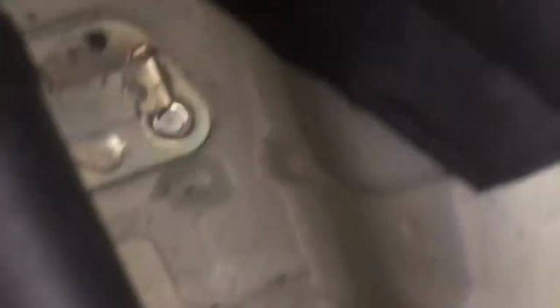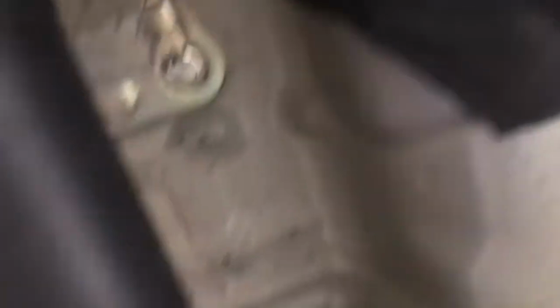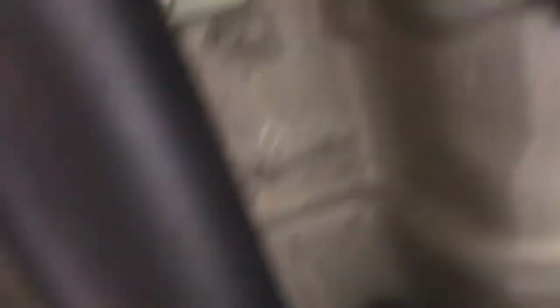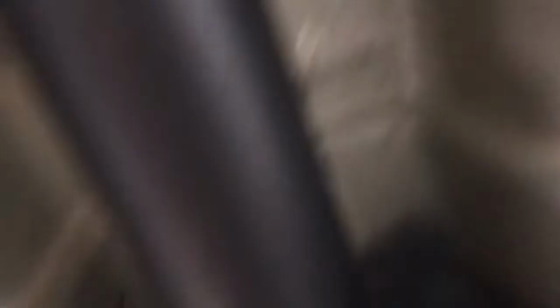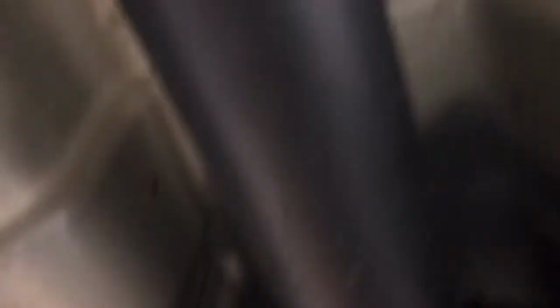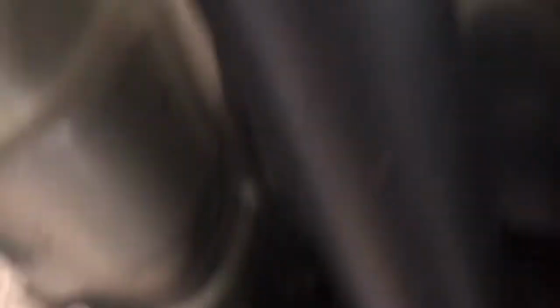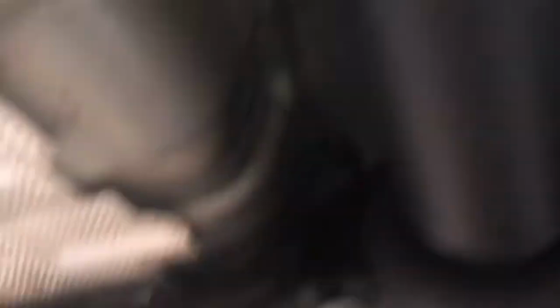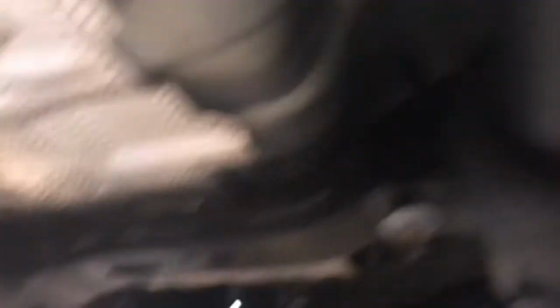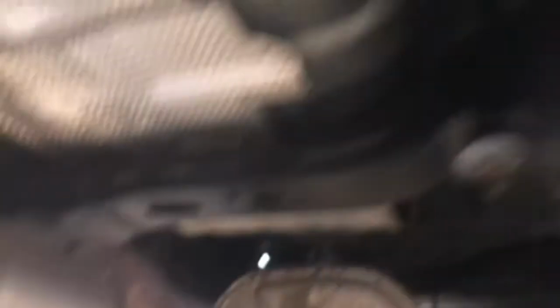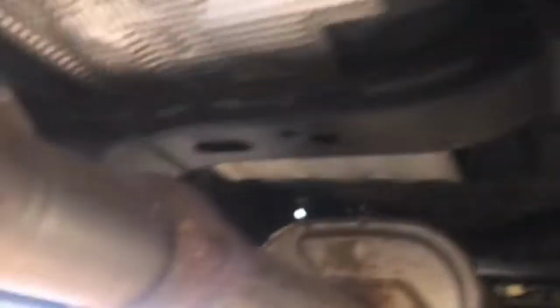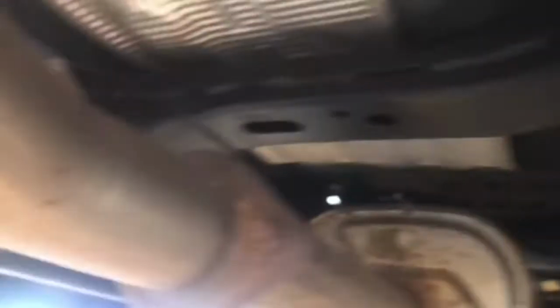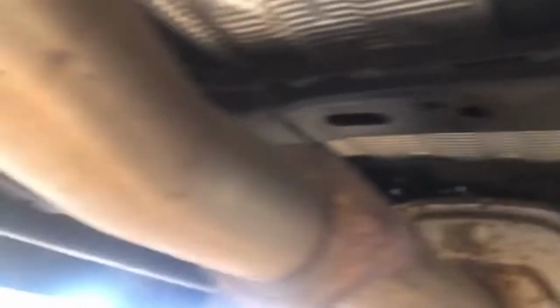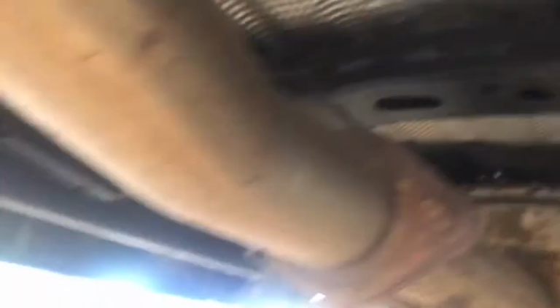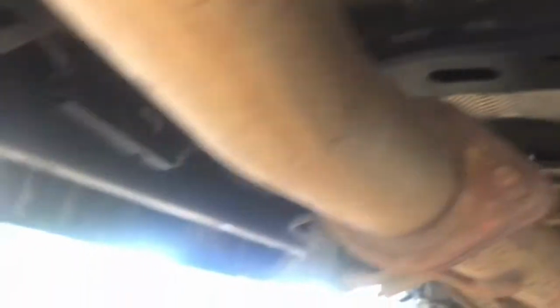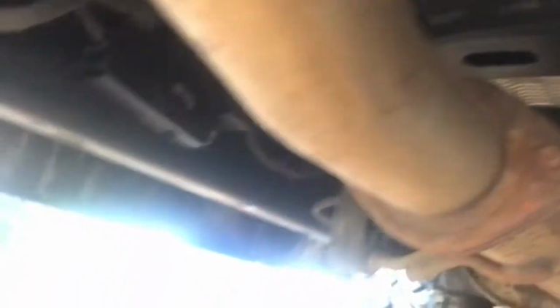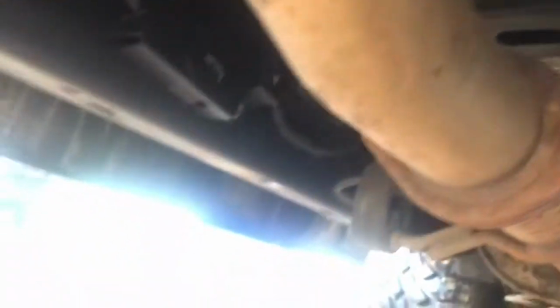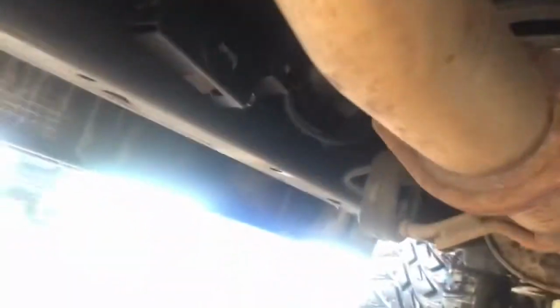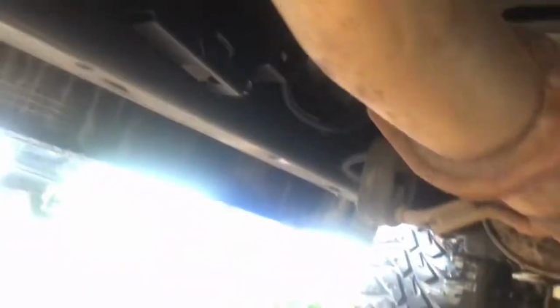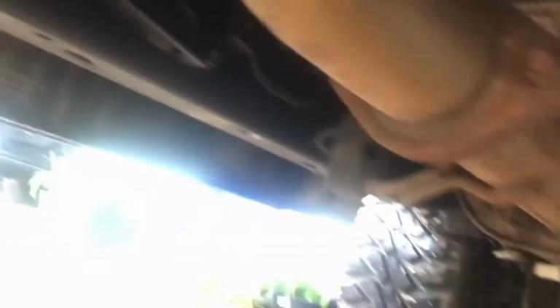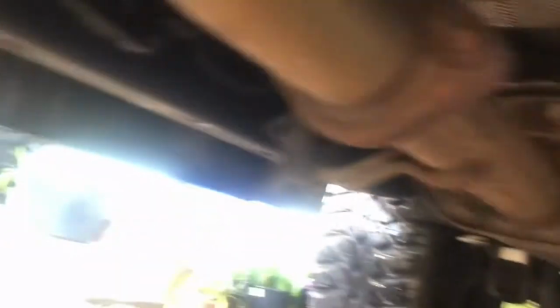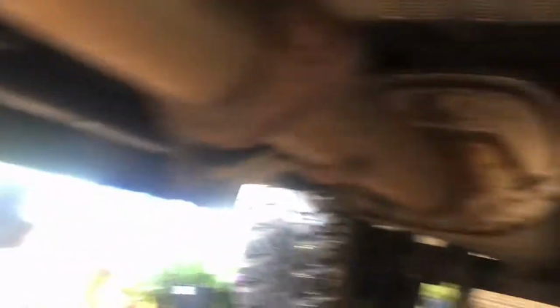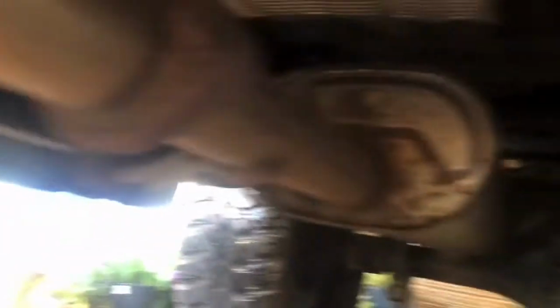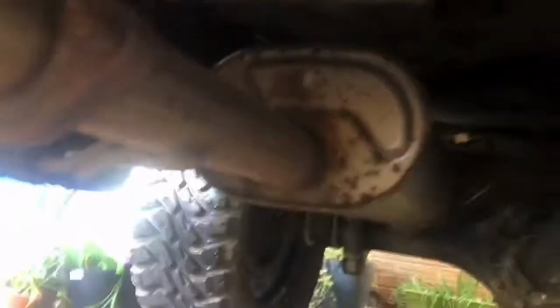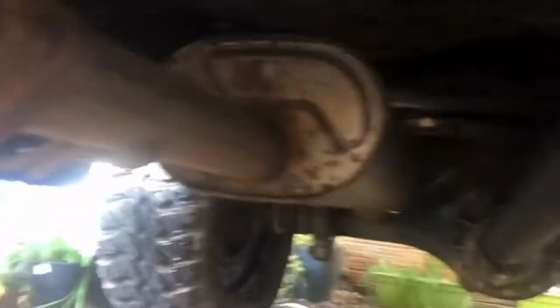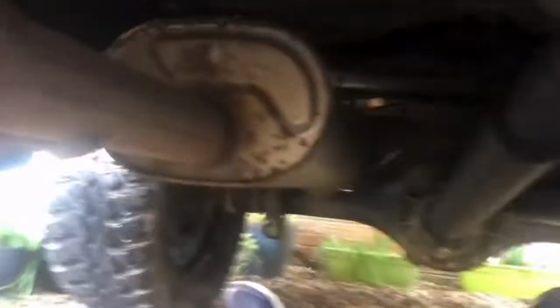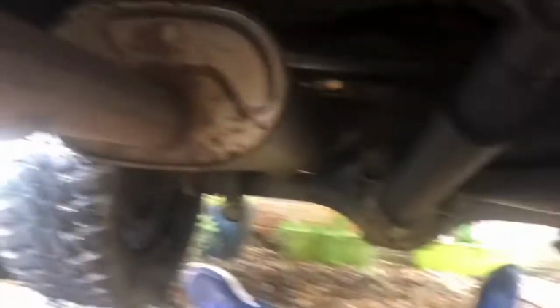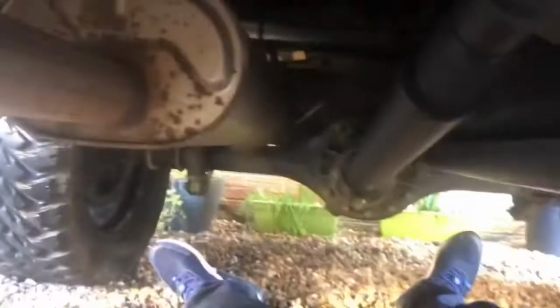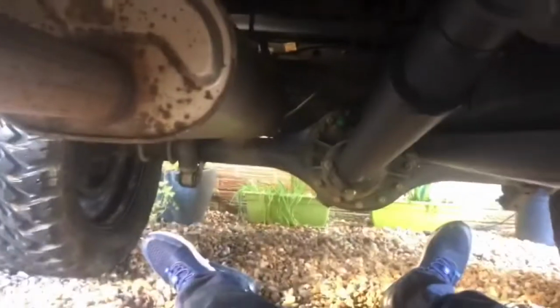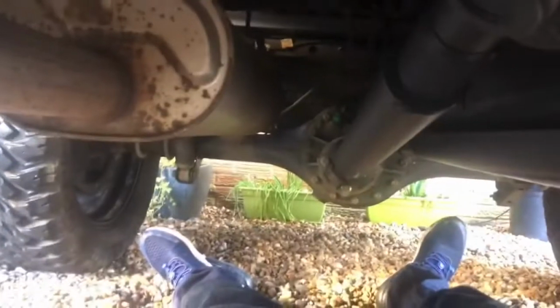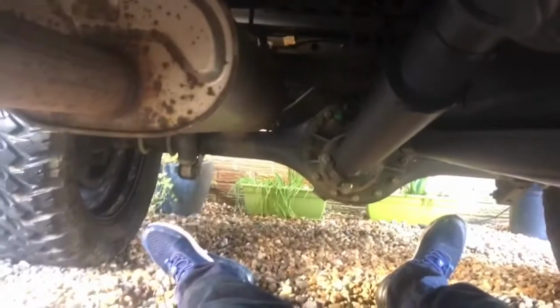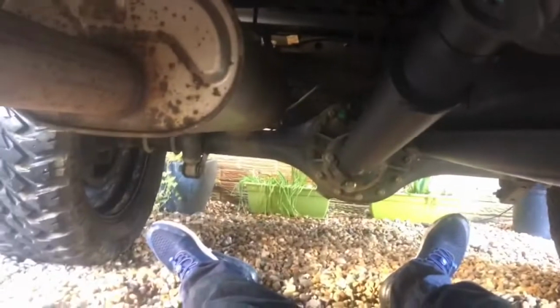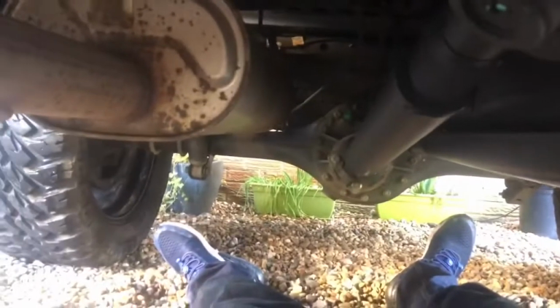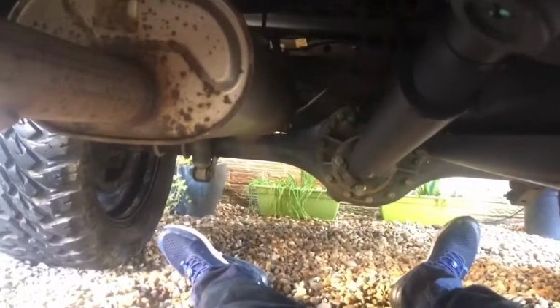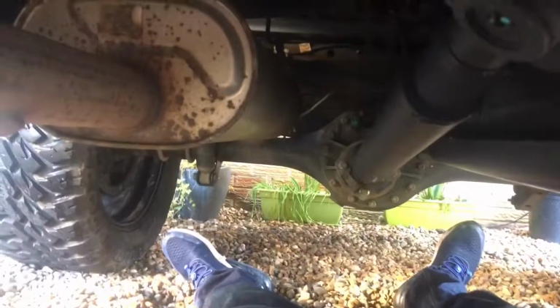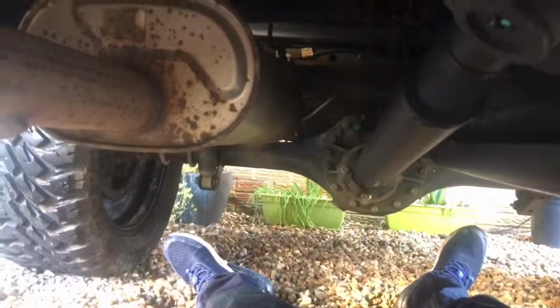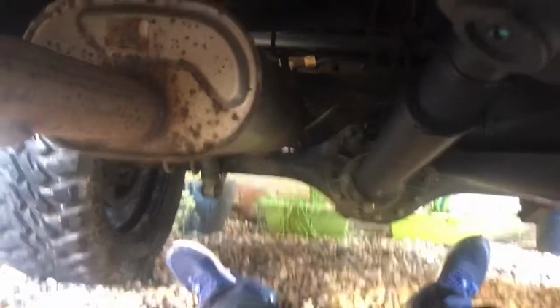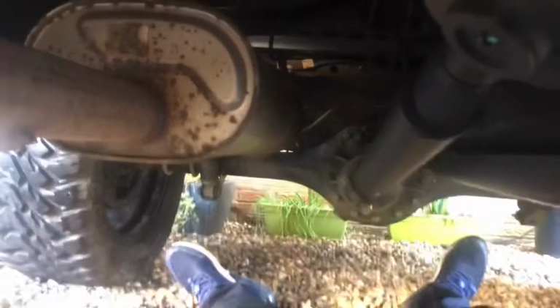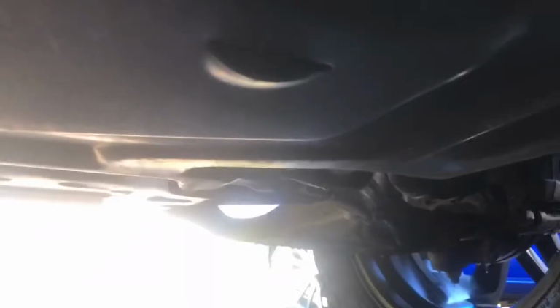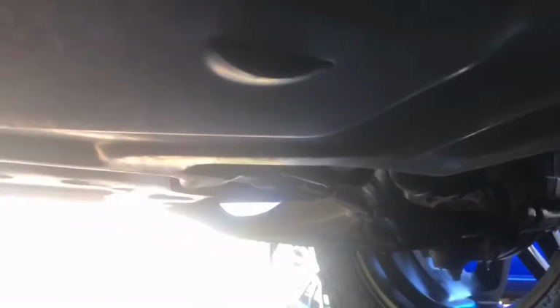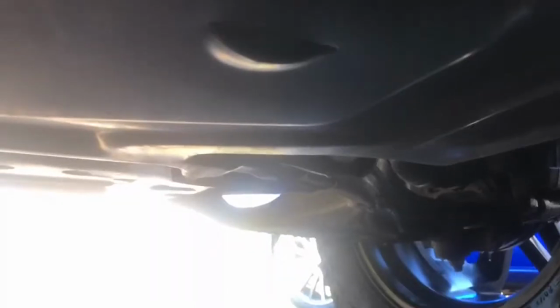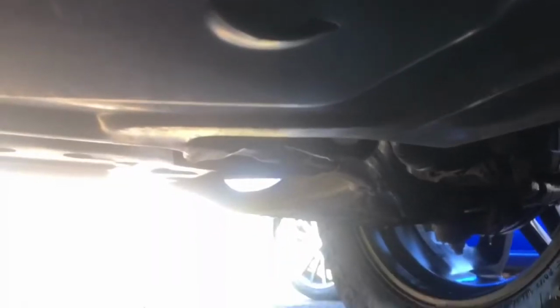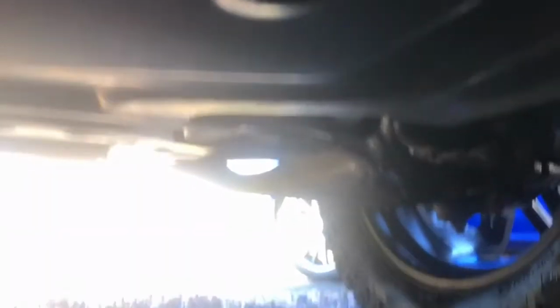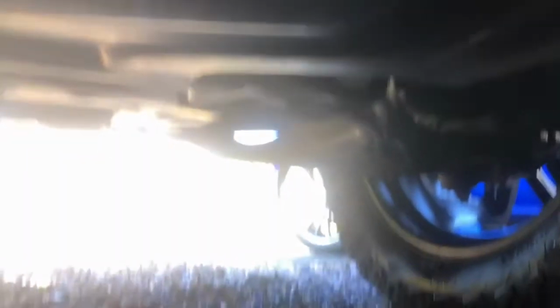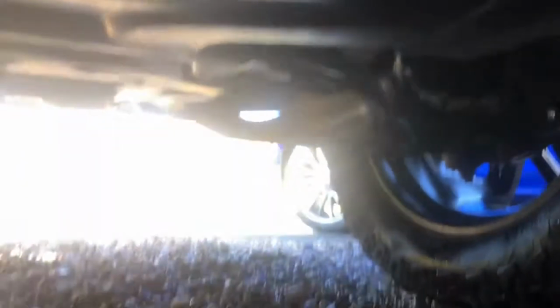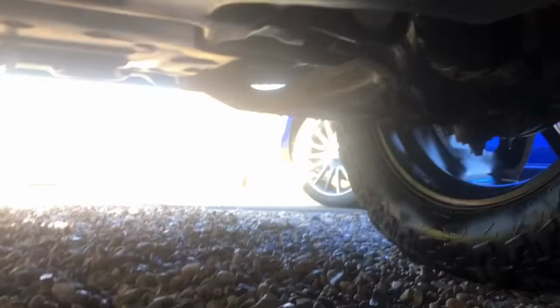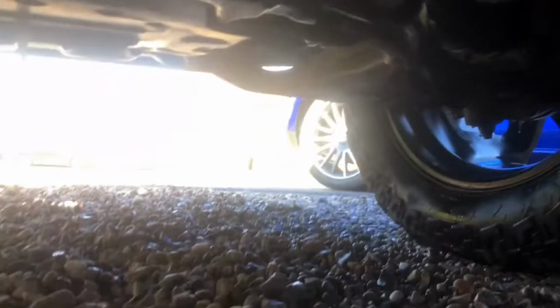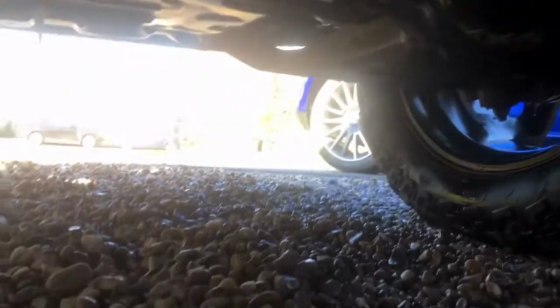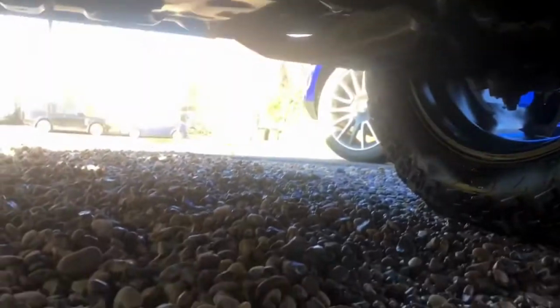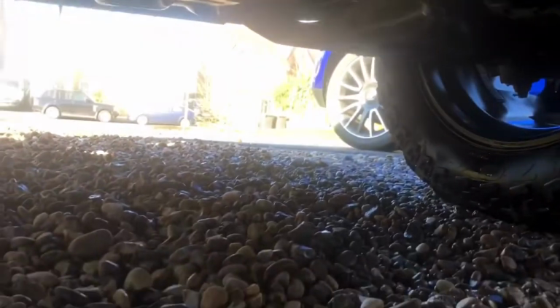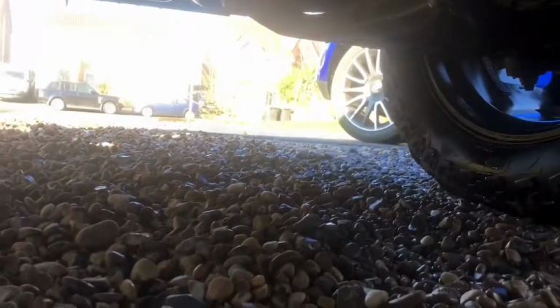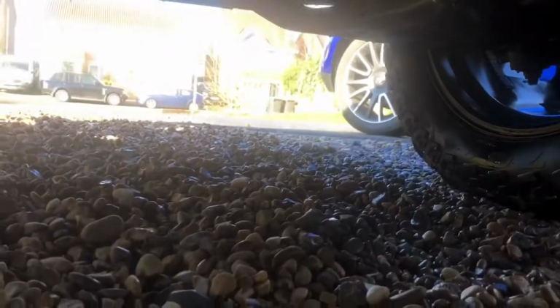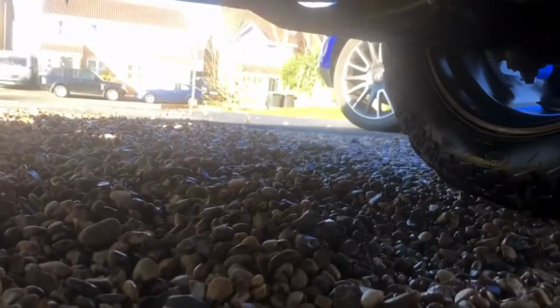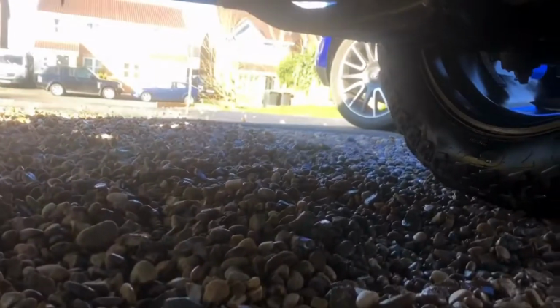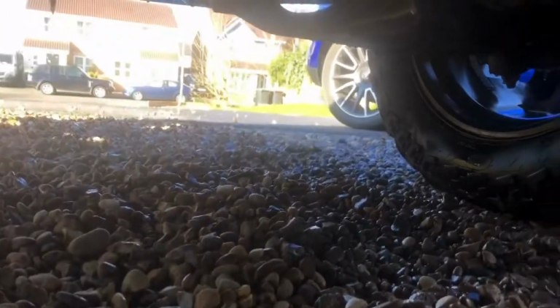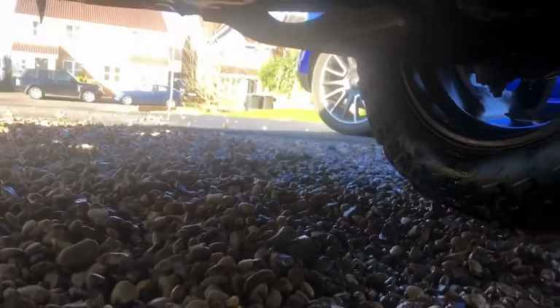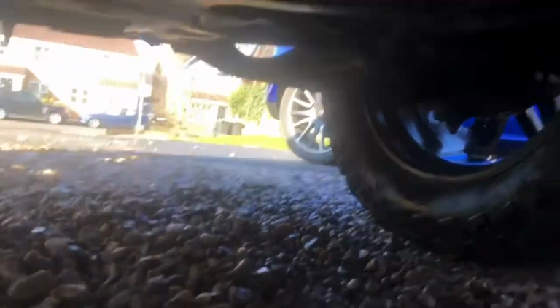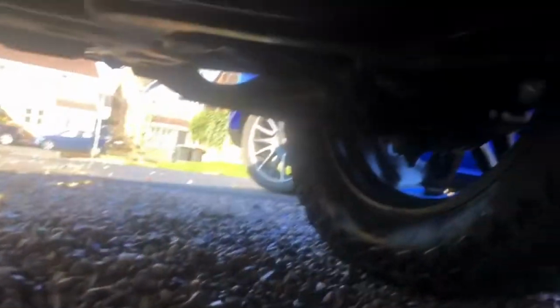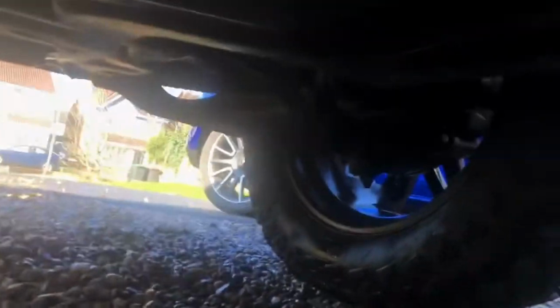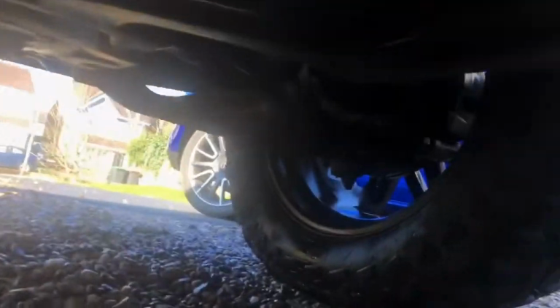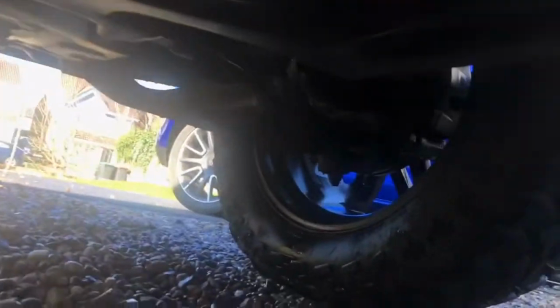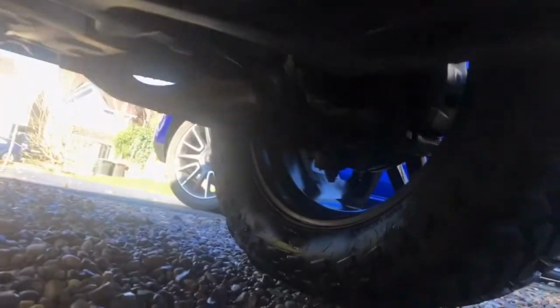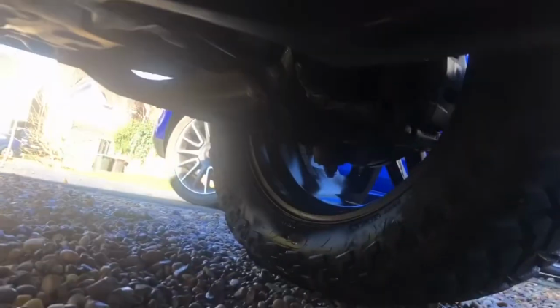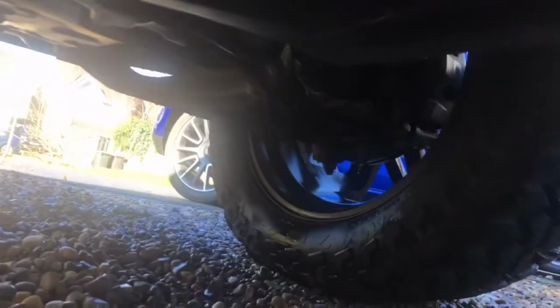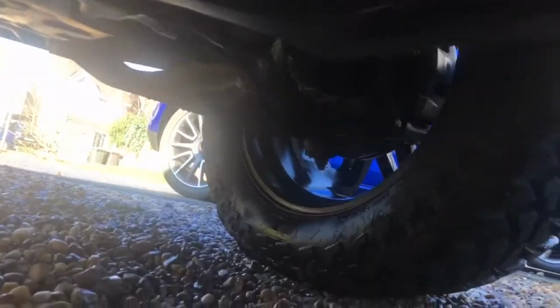Let's move further up the car. I'm lying on my side and can't get any further because the skid plate is quite low.